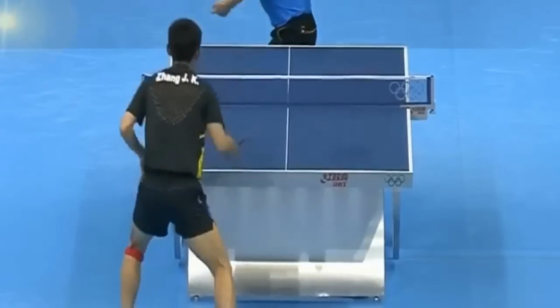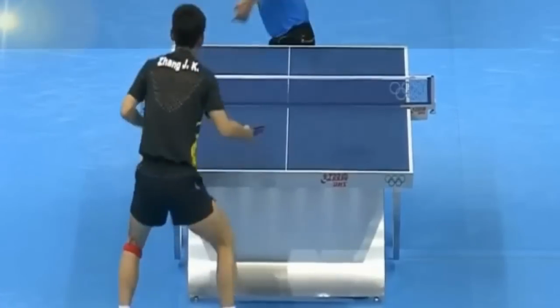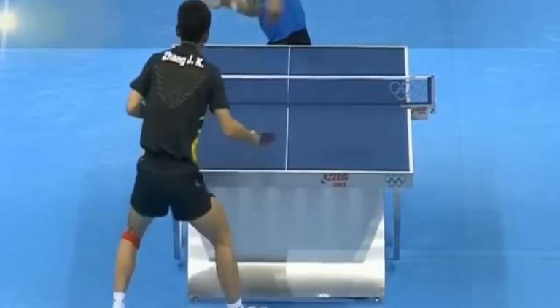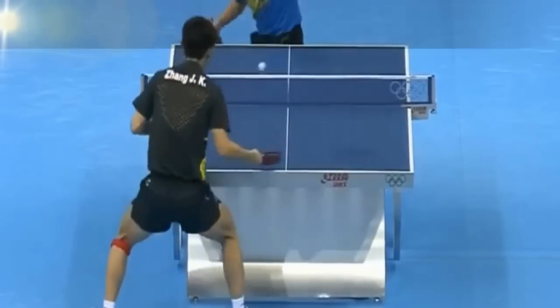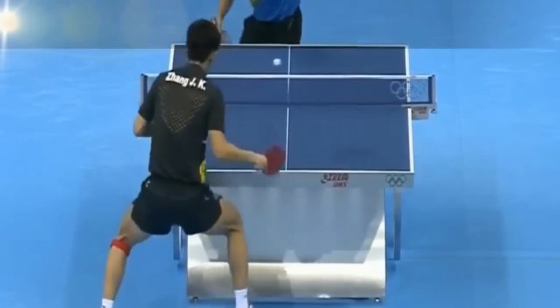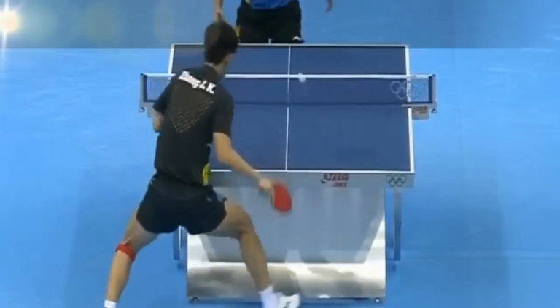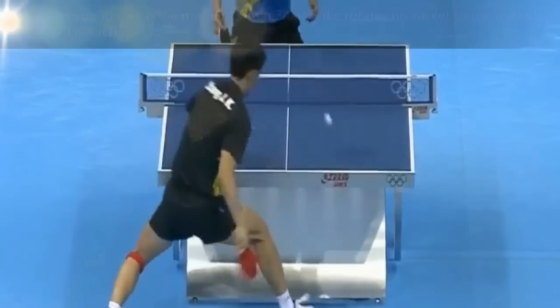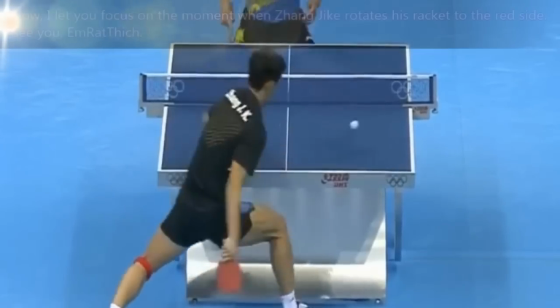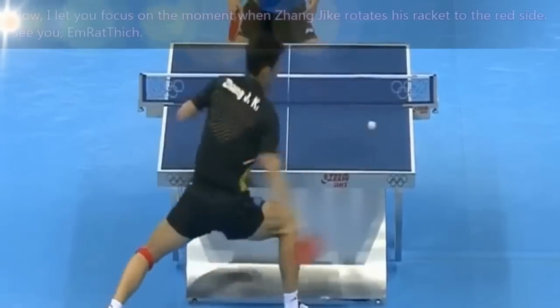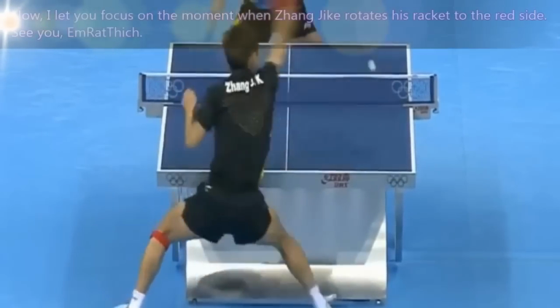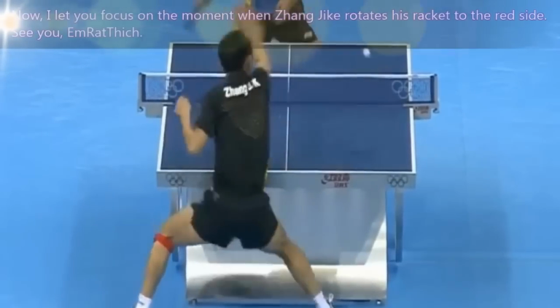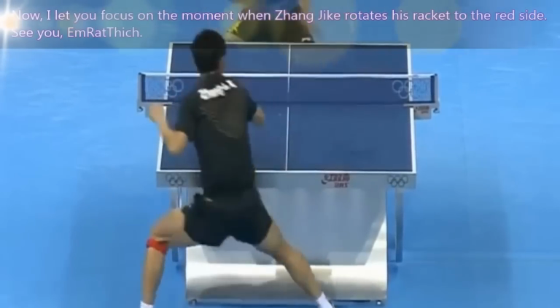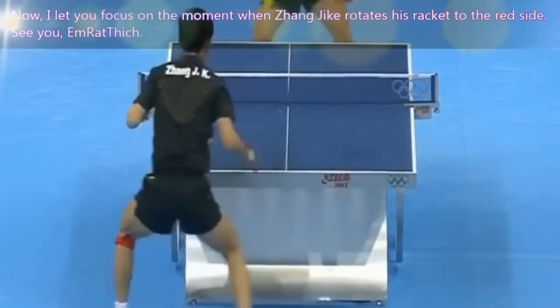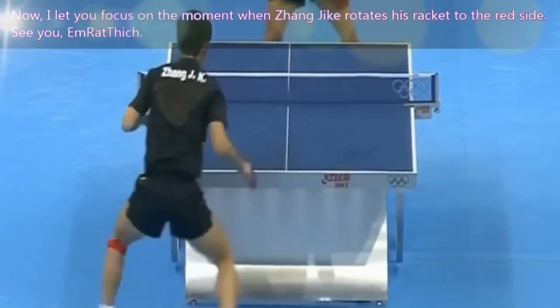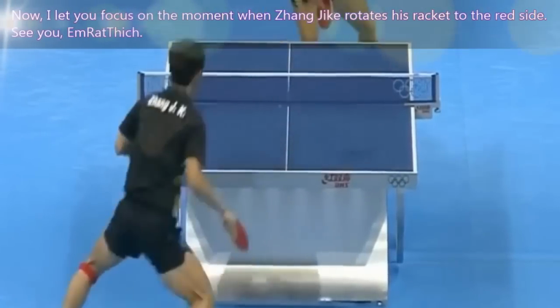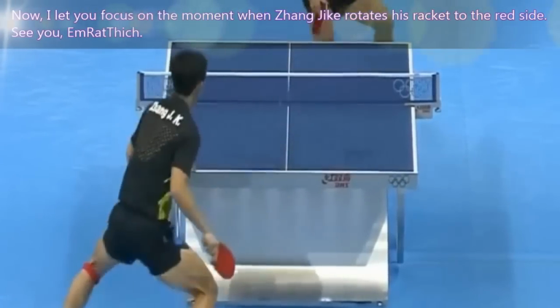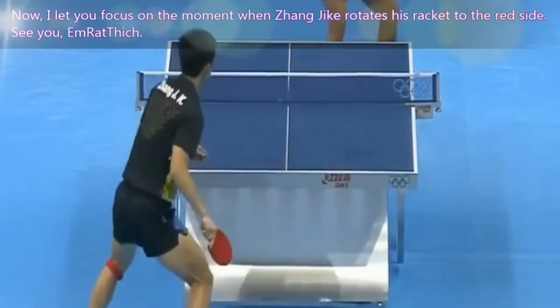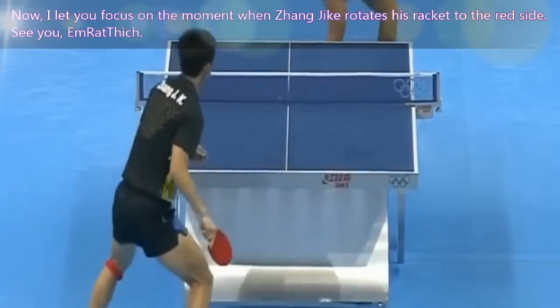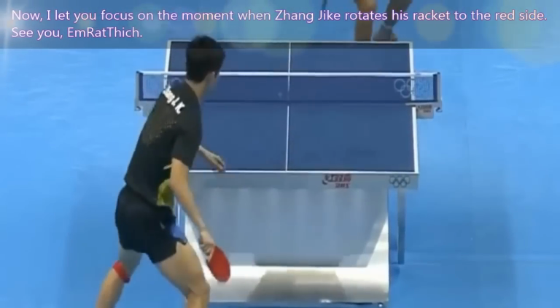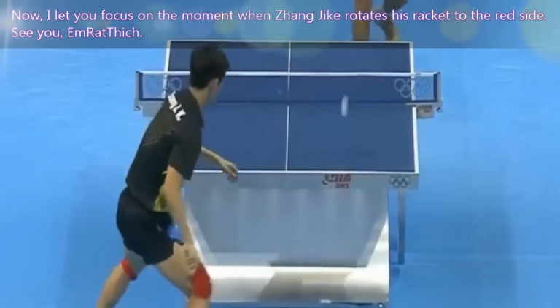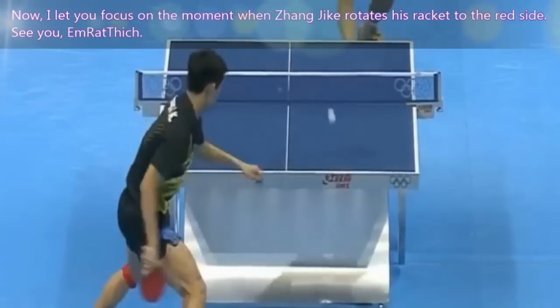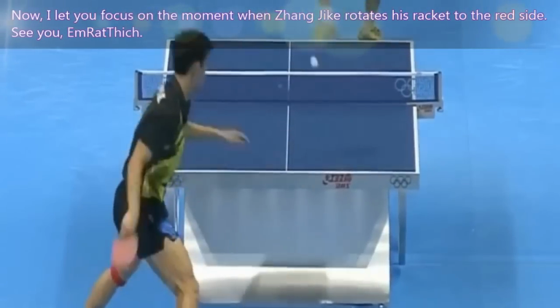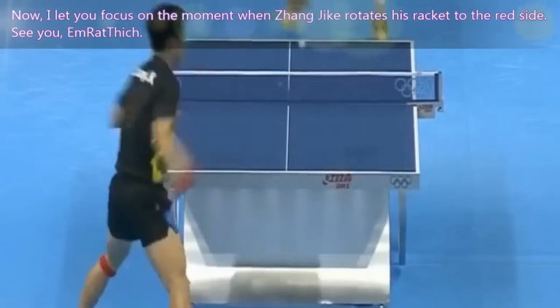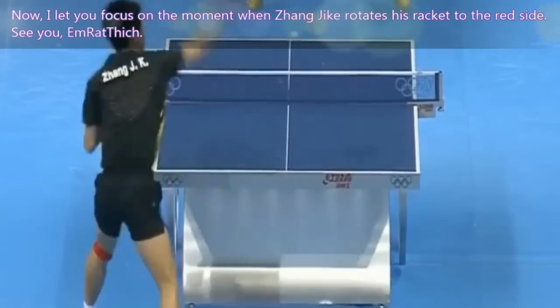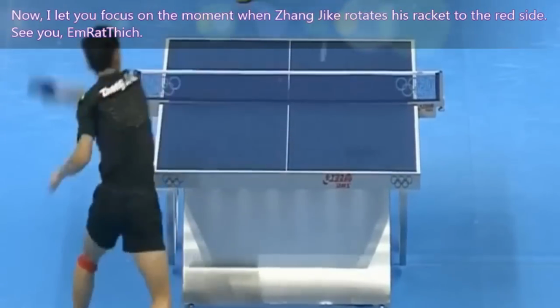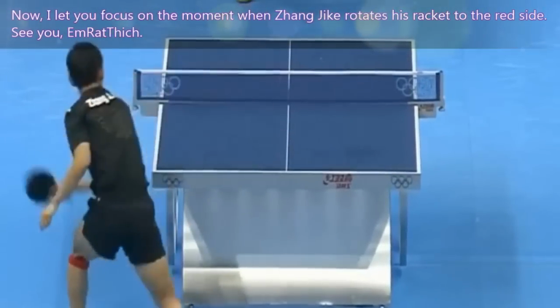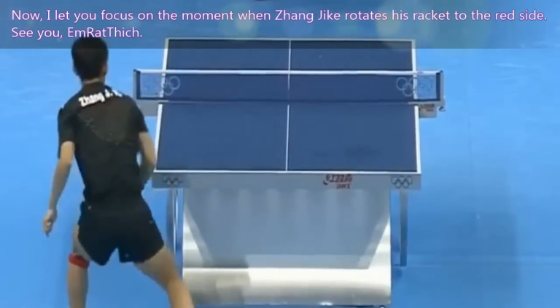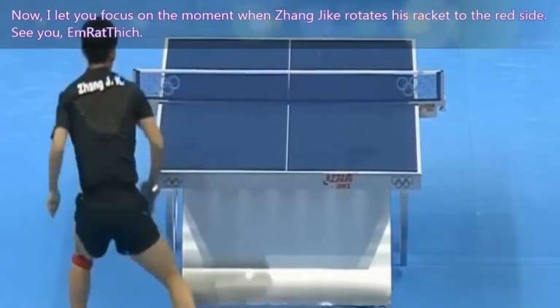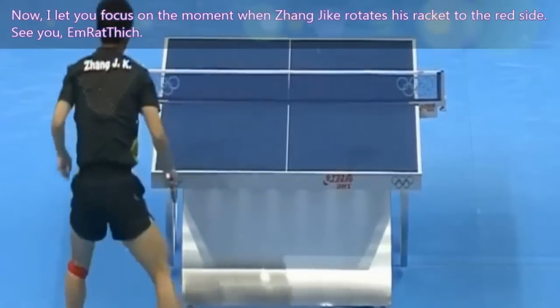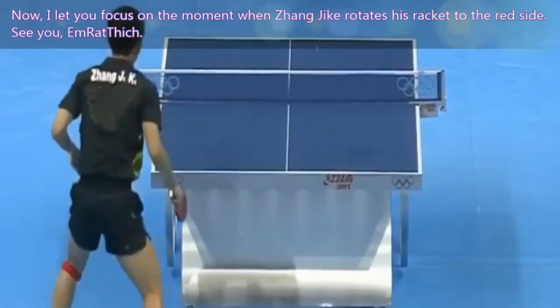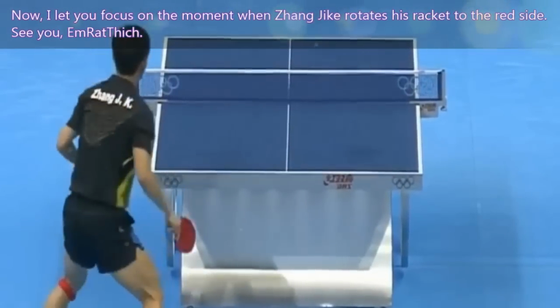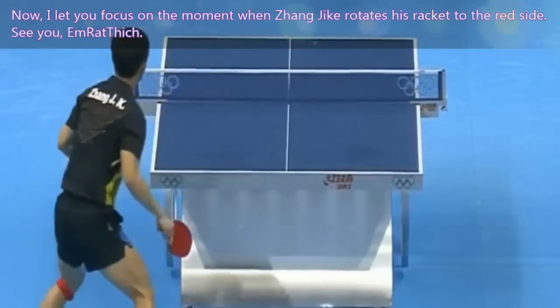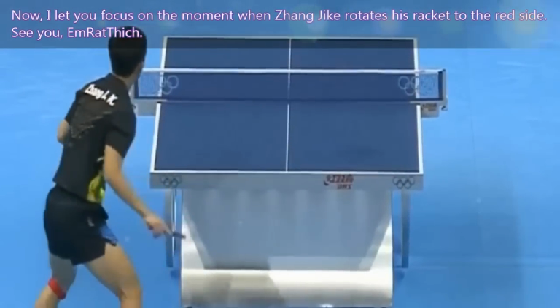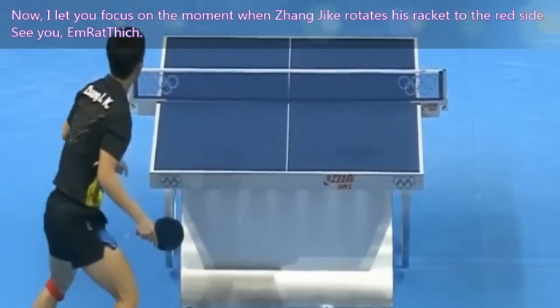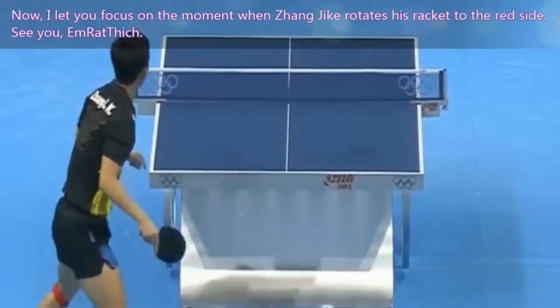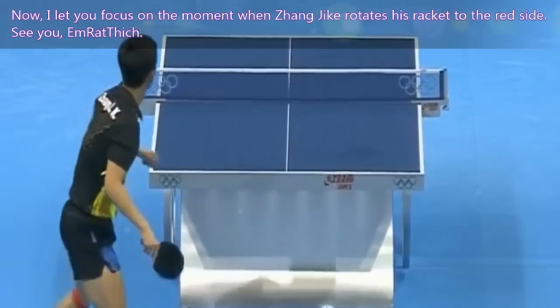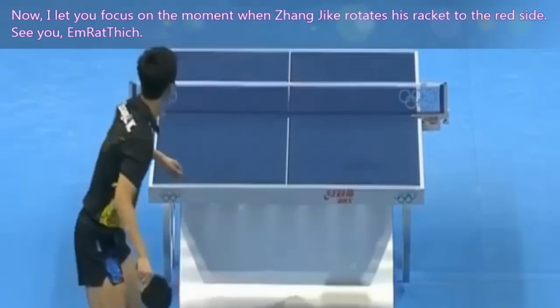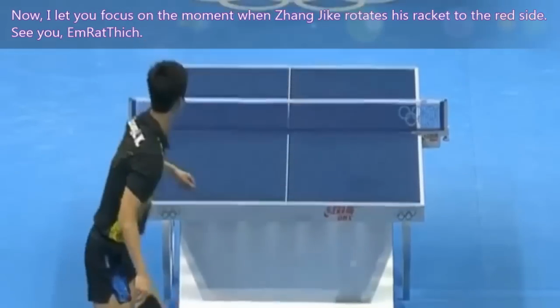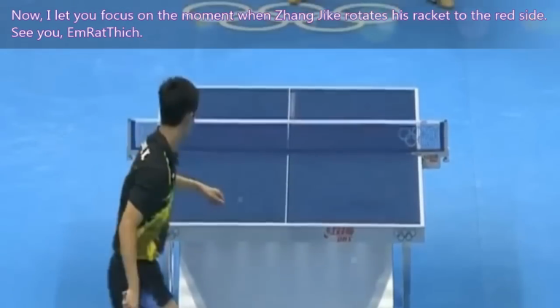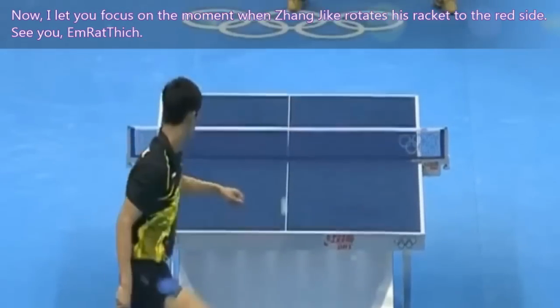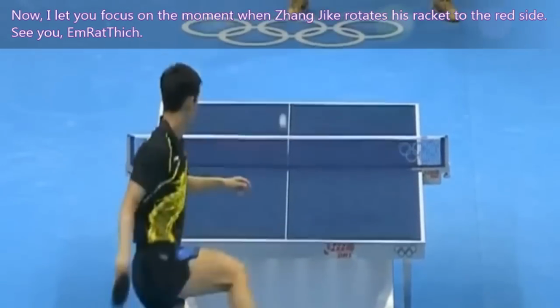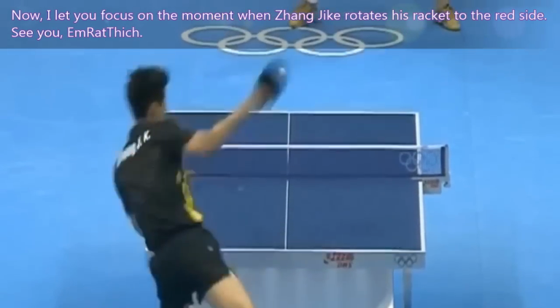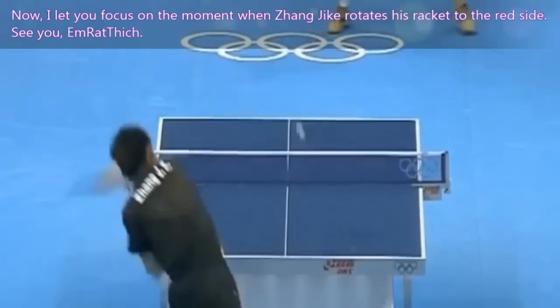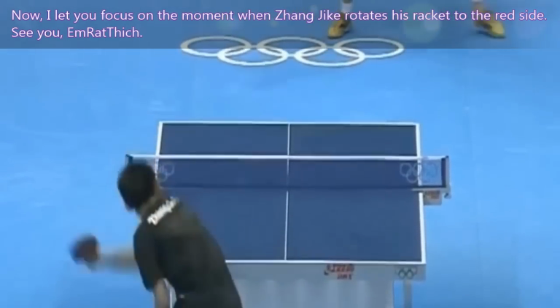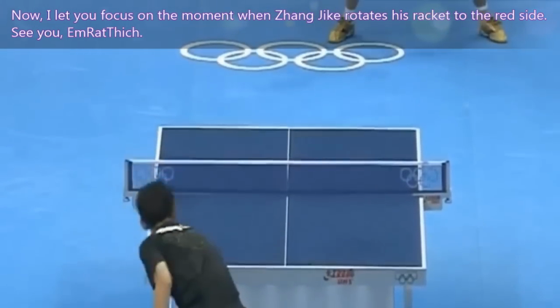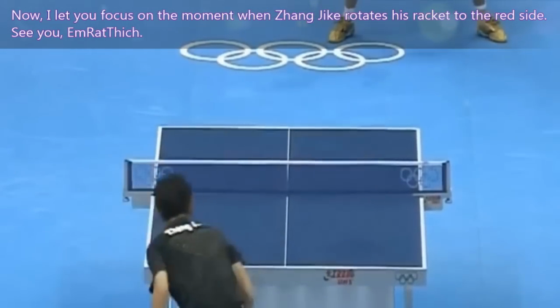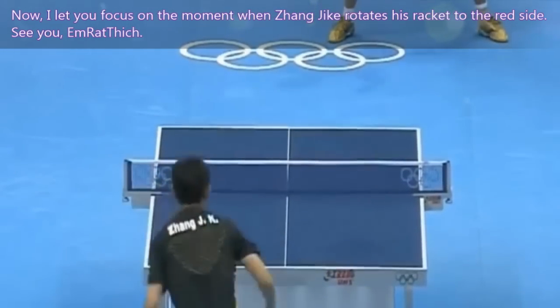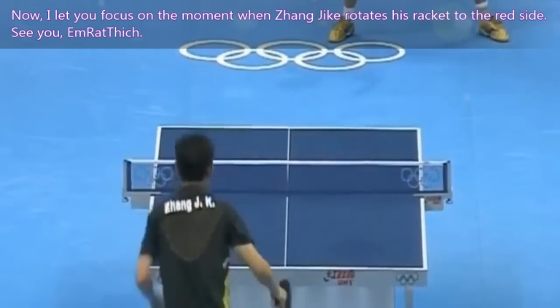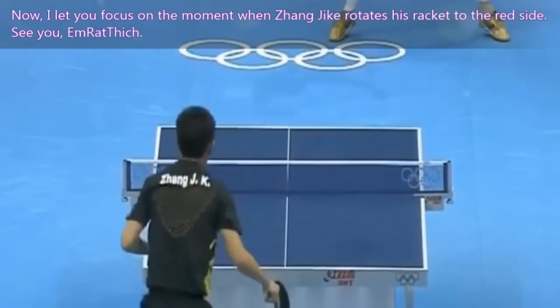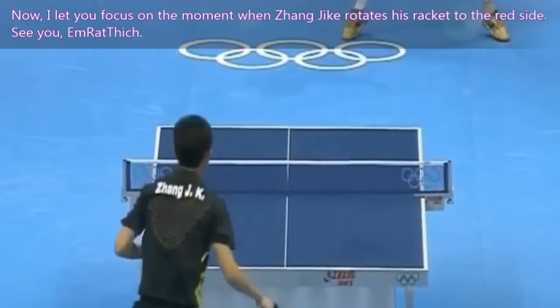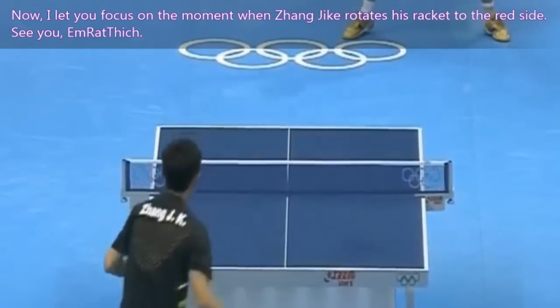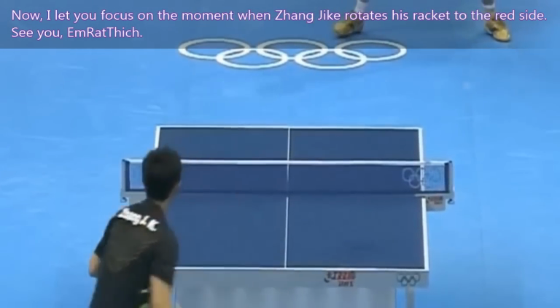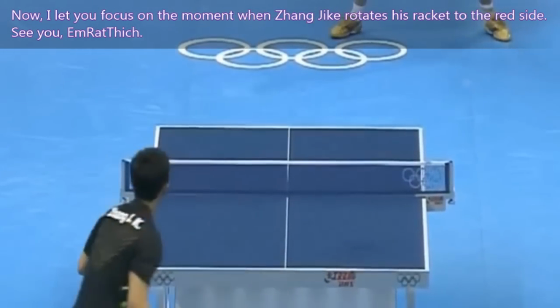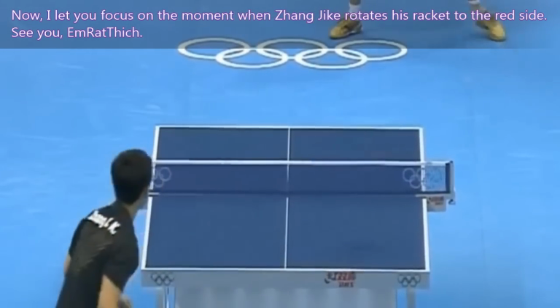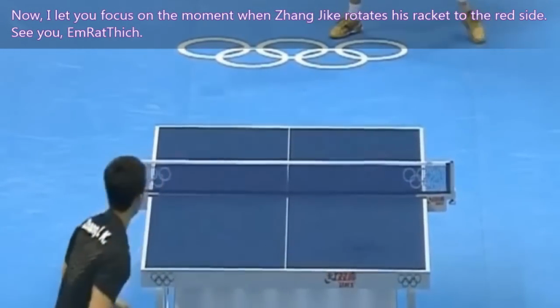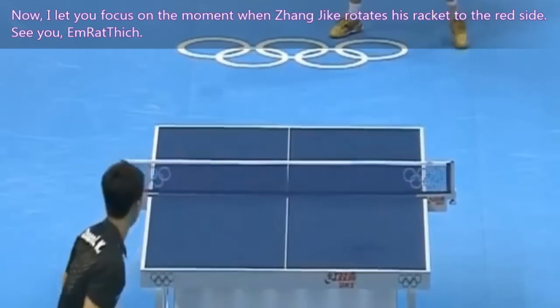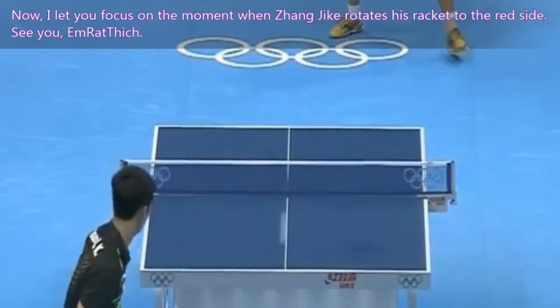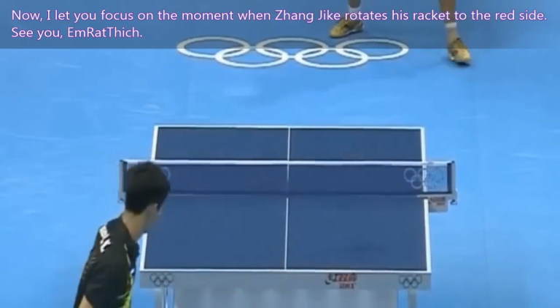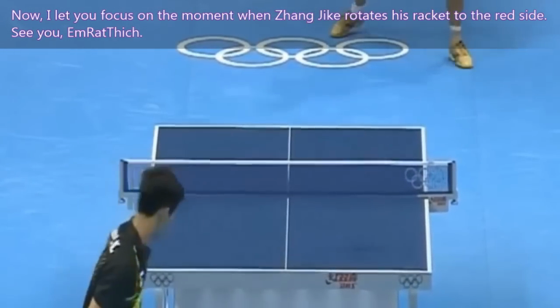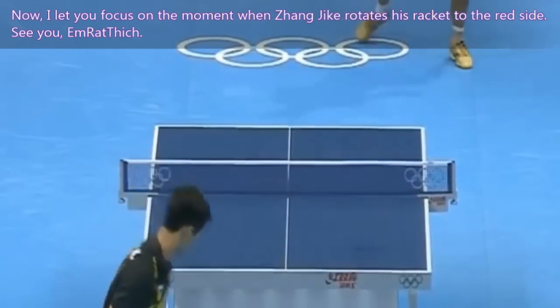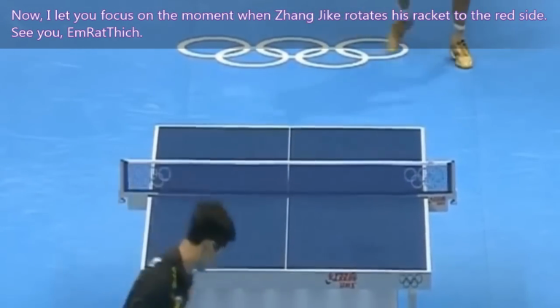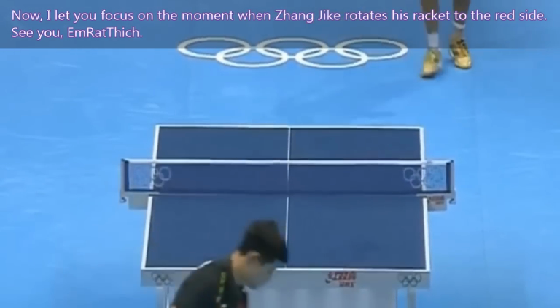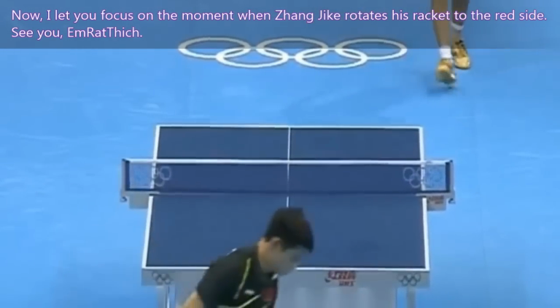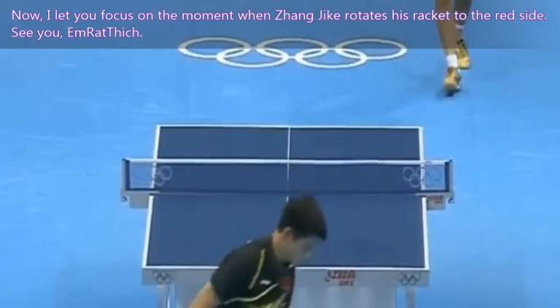Now, I let you focus on the moment when Zhang Jike rotates his racket to the red side. See you — Emrathic.